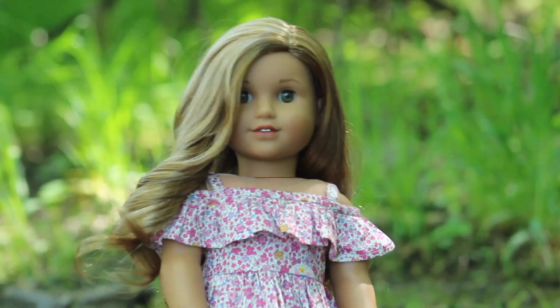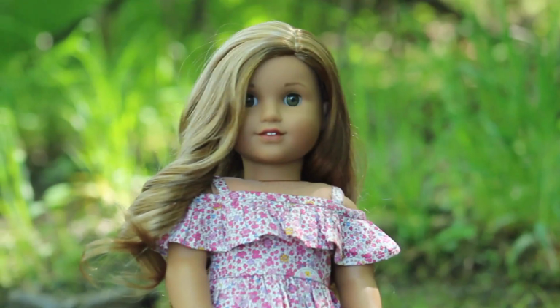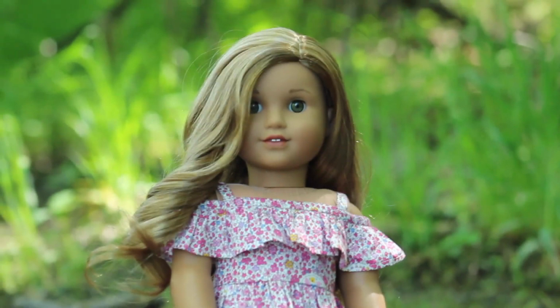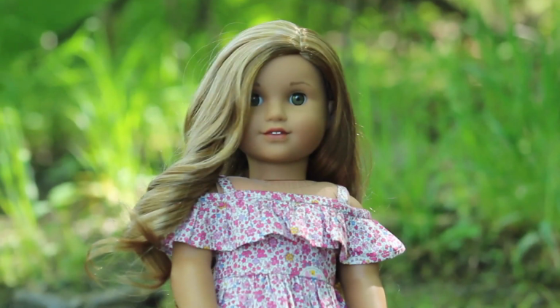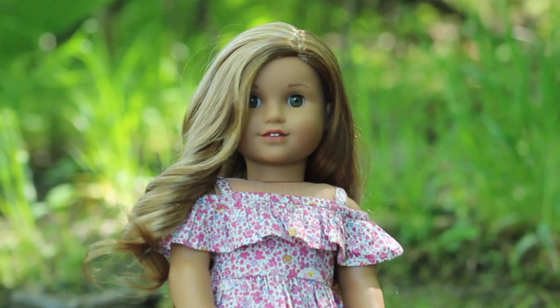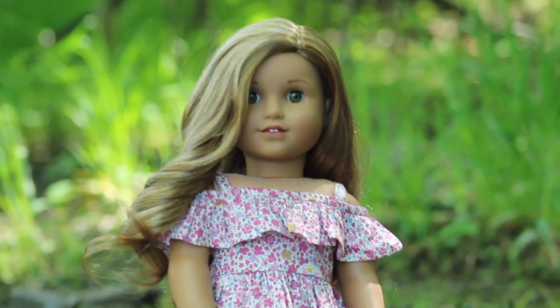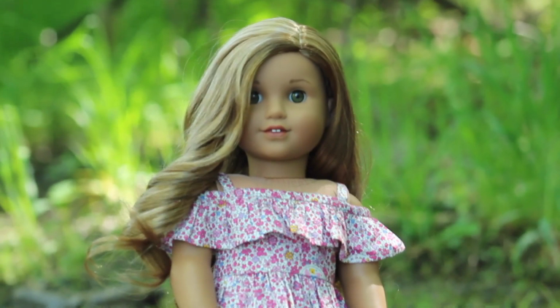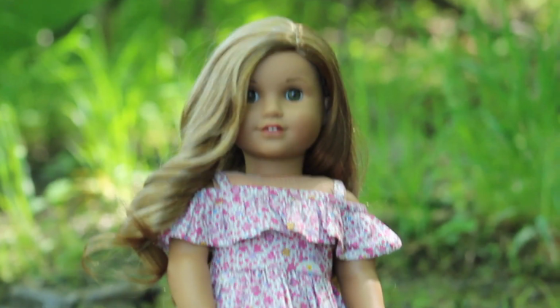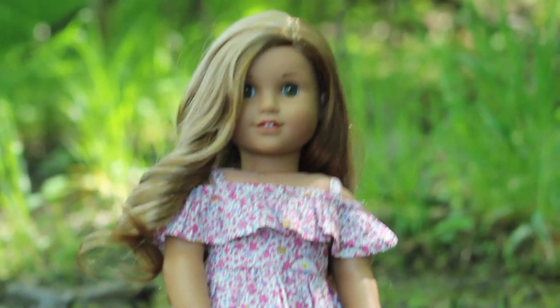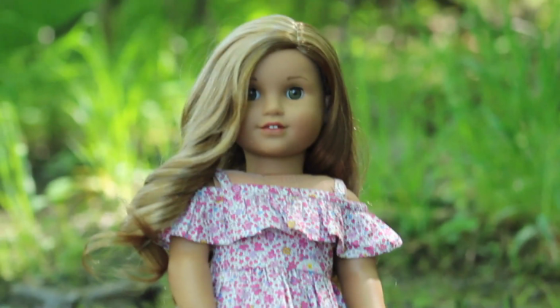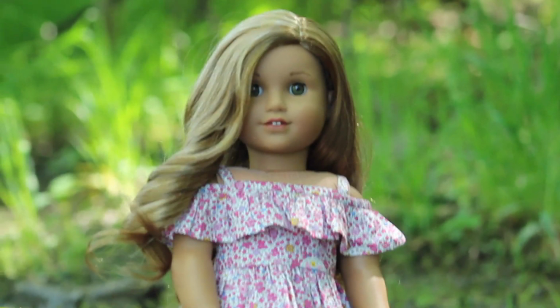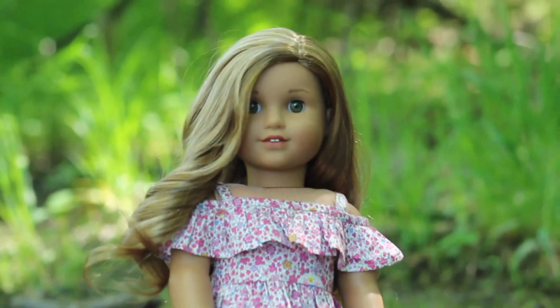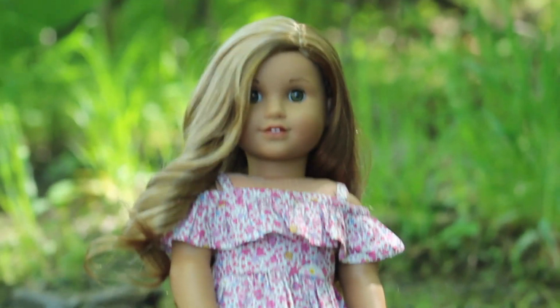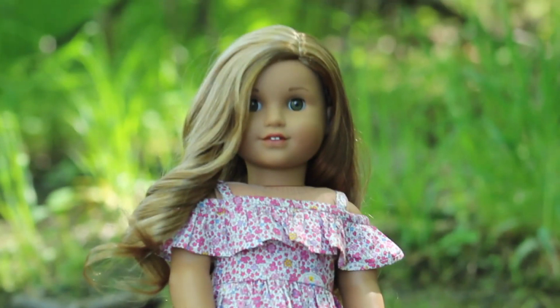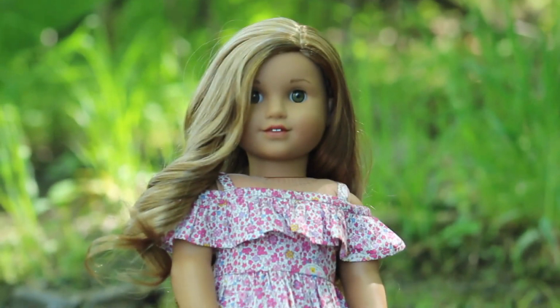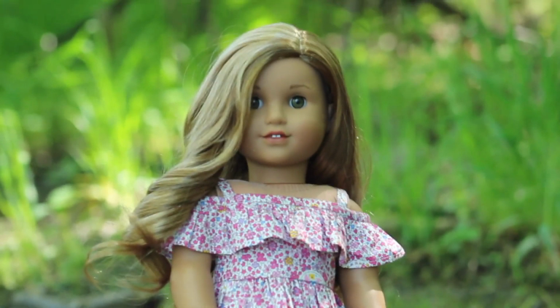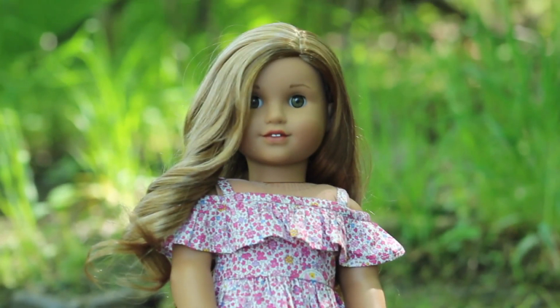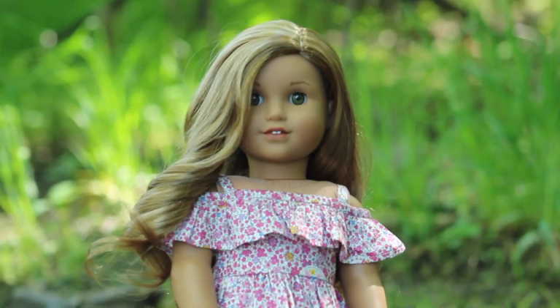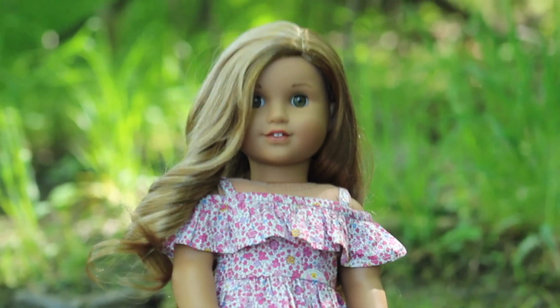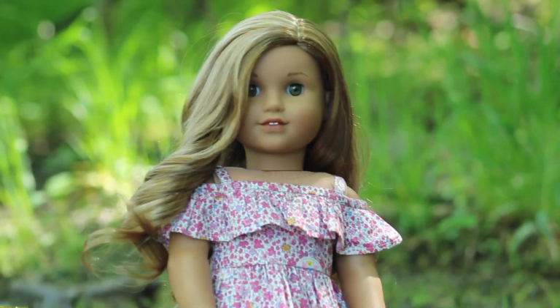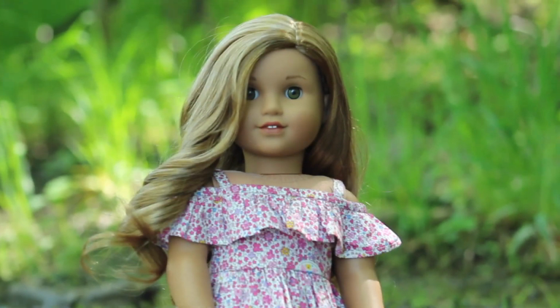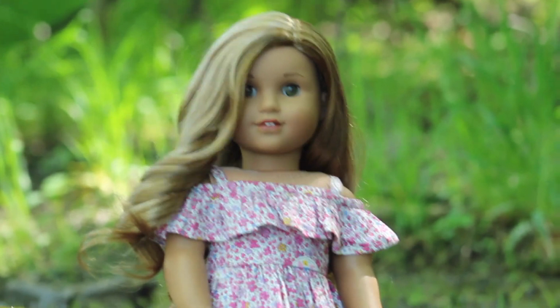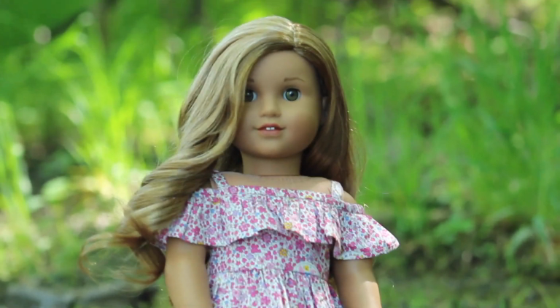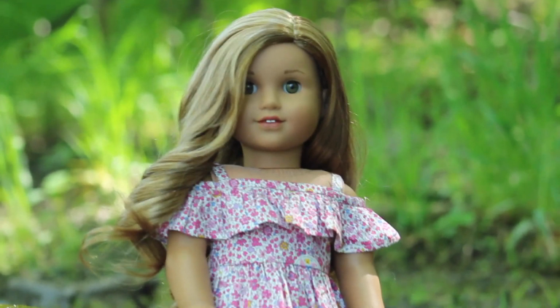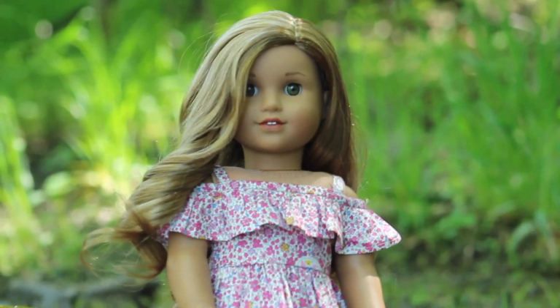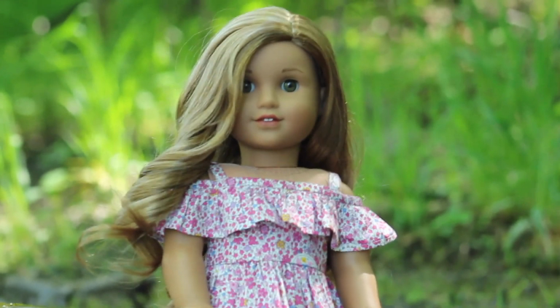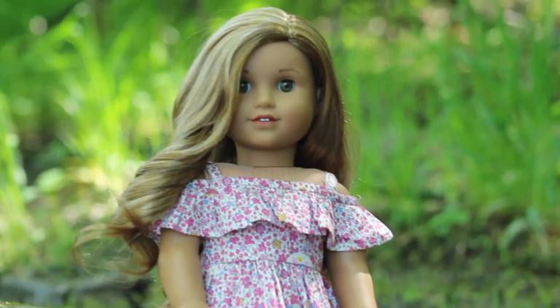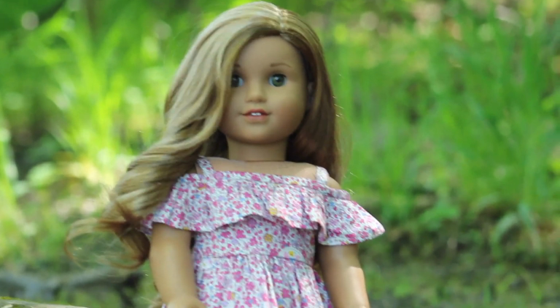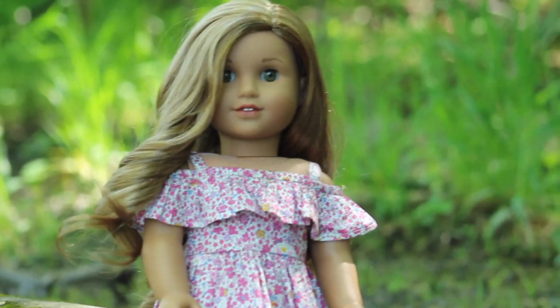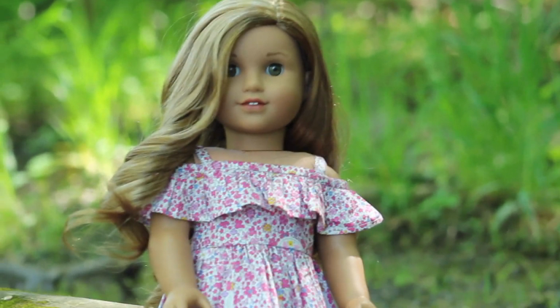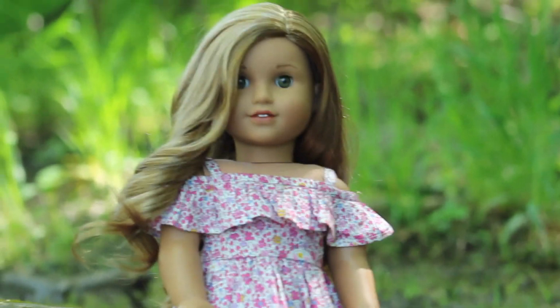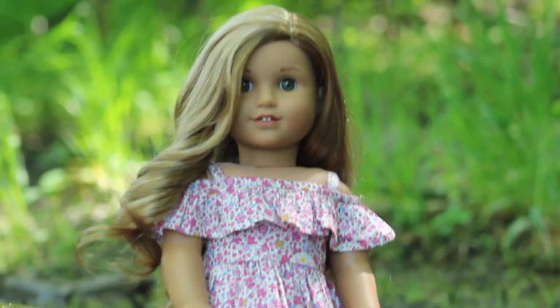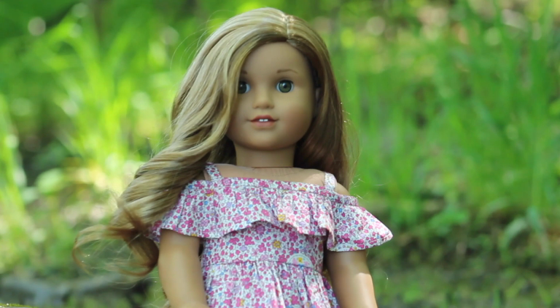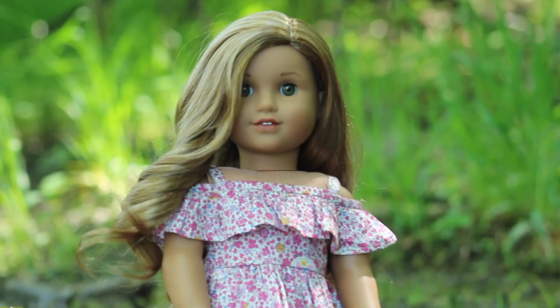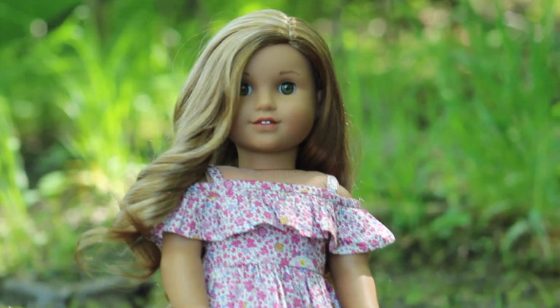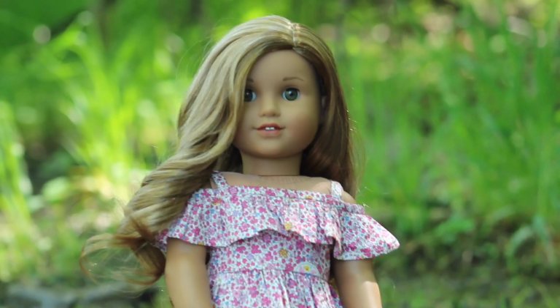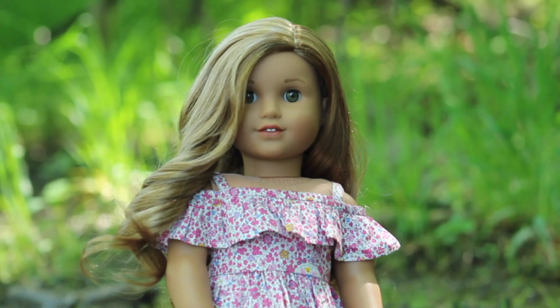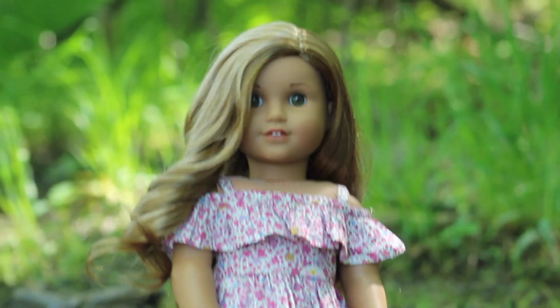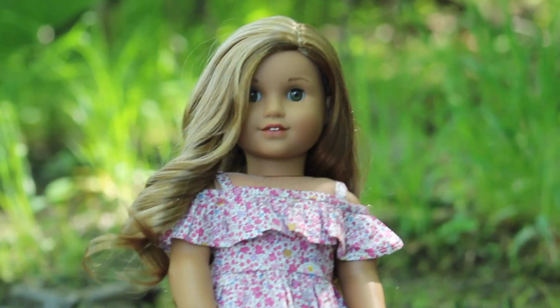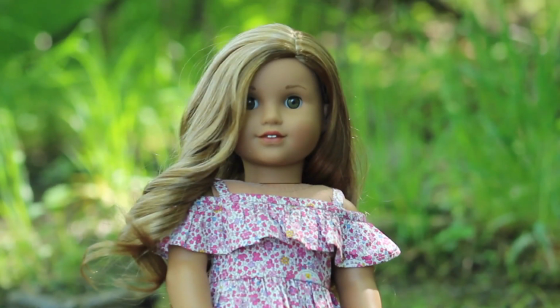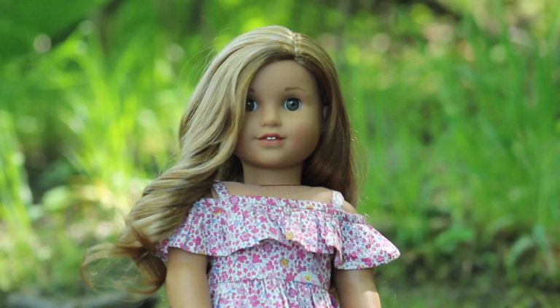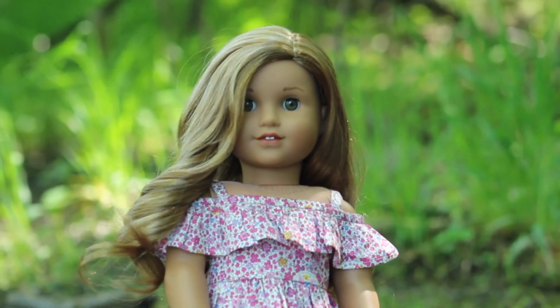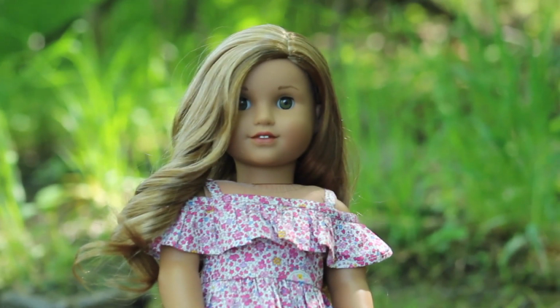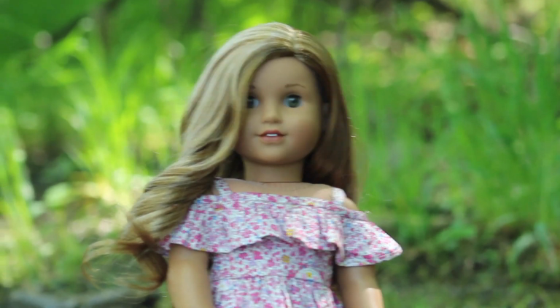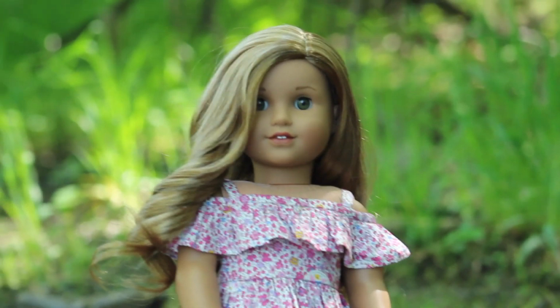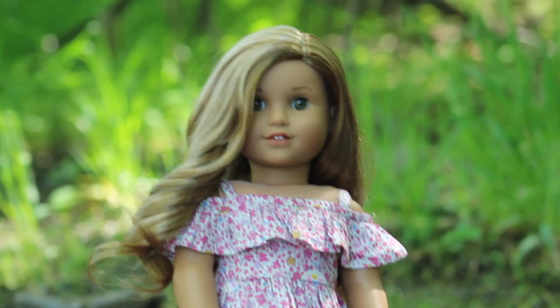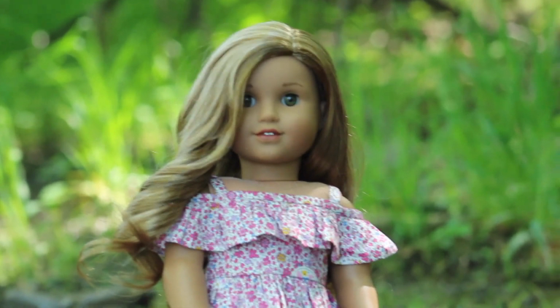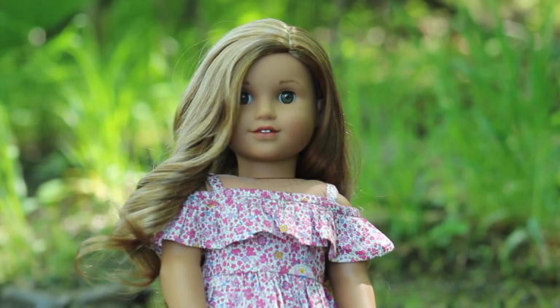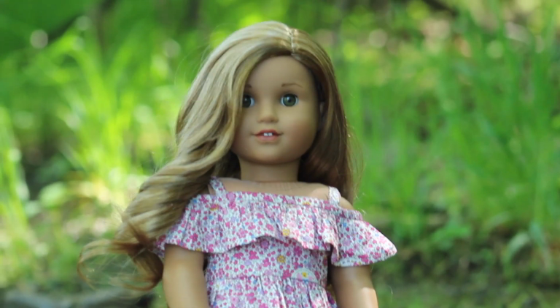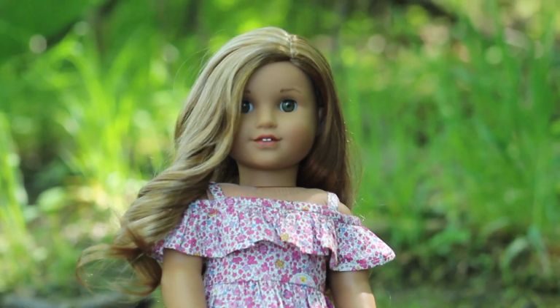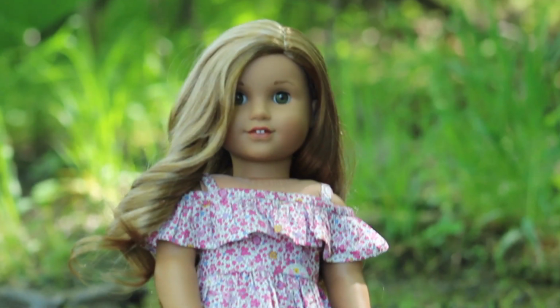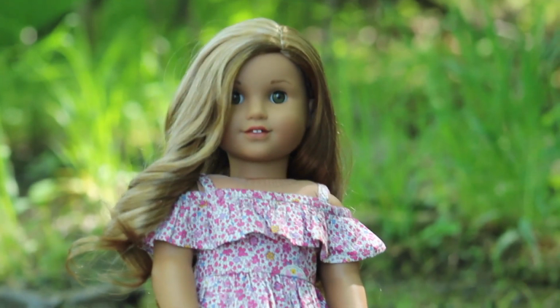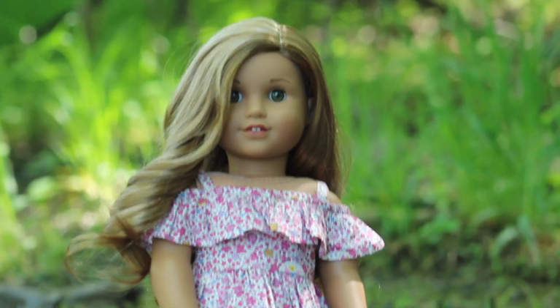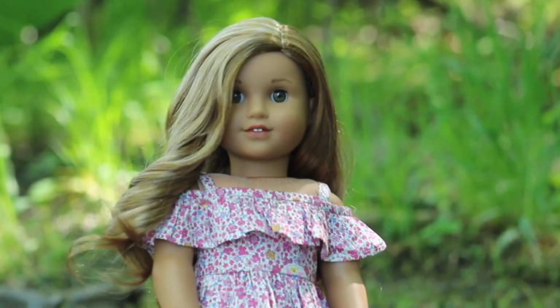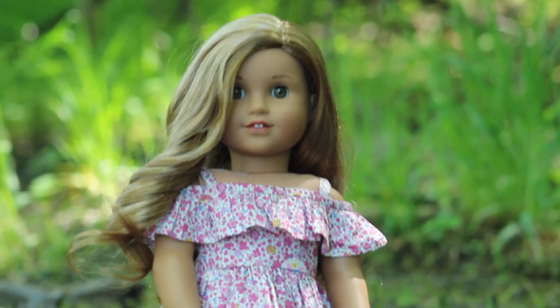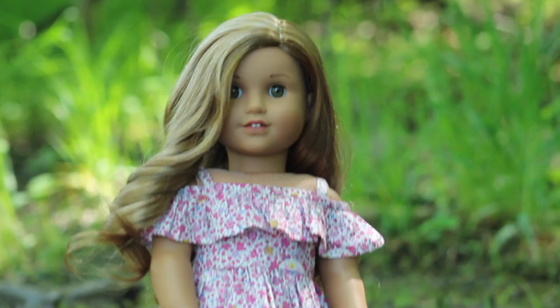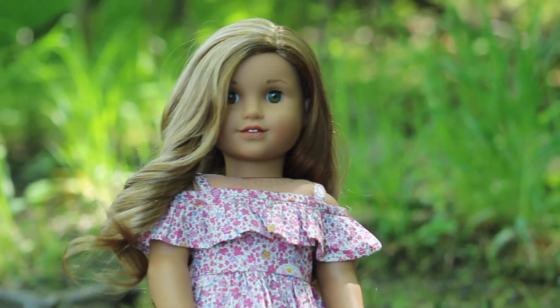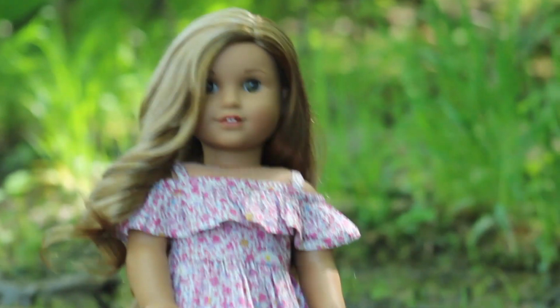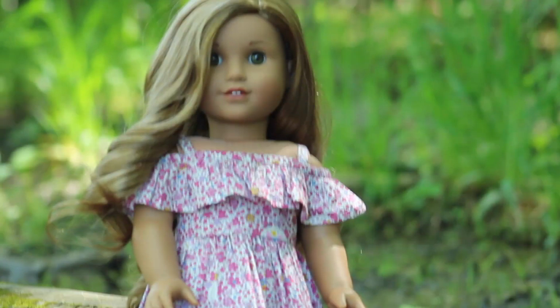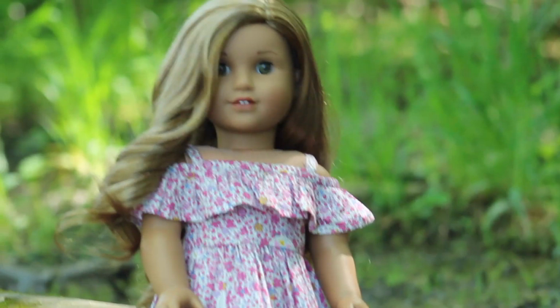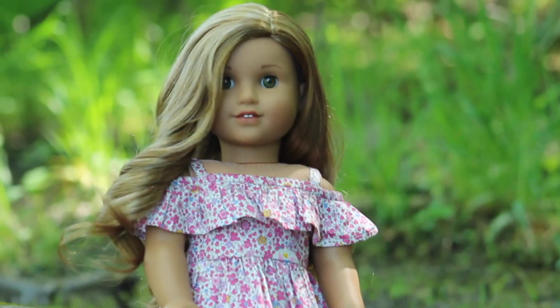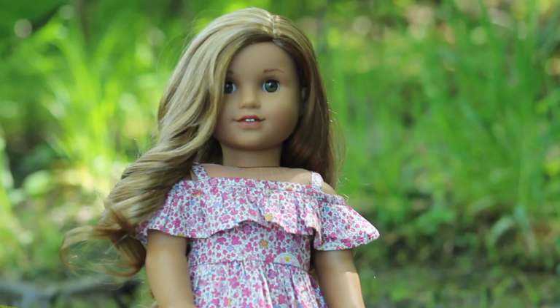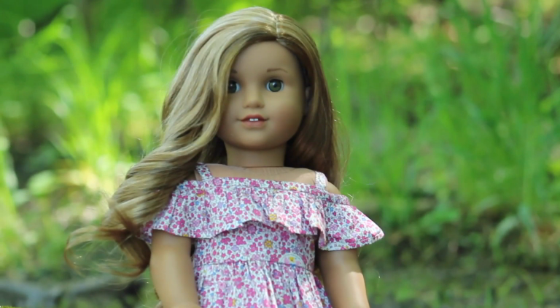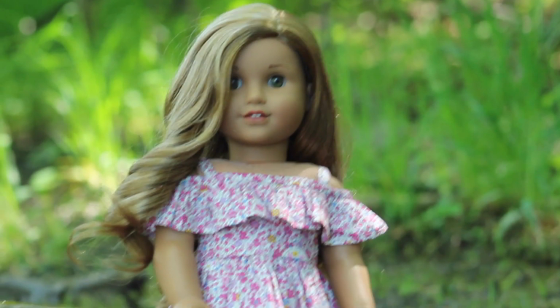So those are all the pictures that I'm going to be taking today. I hope you enjoyed this photo shoot vlog and I'll see you in the next one. Bye guys!